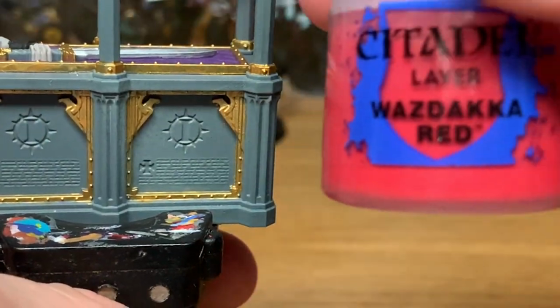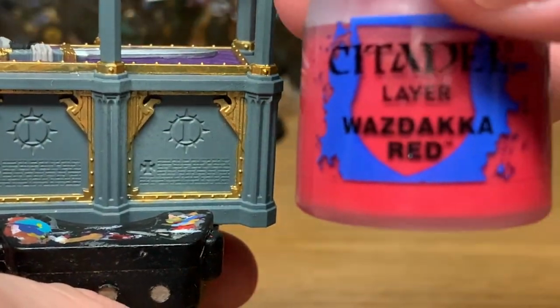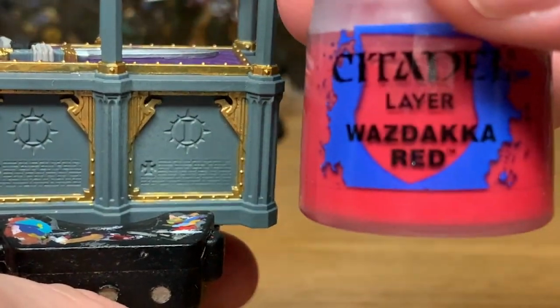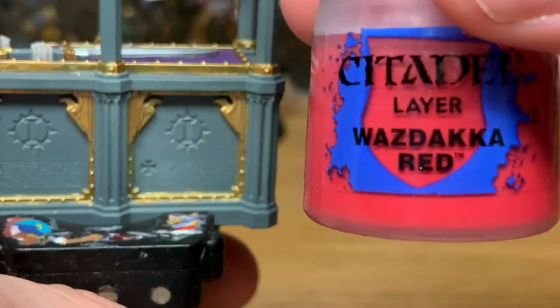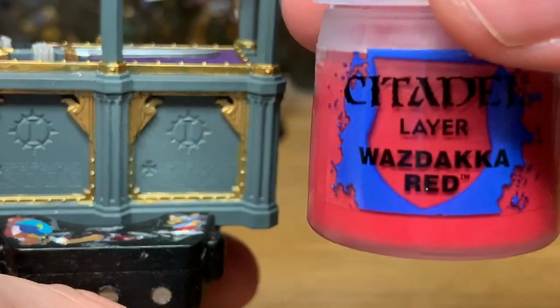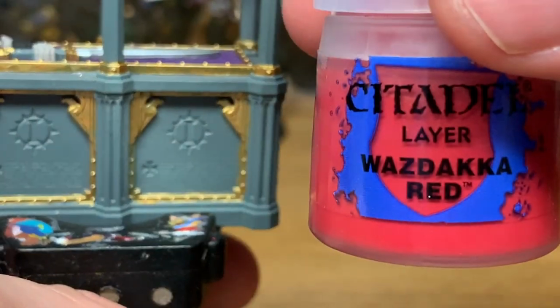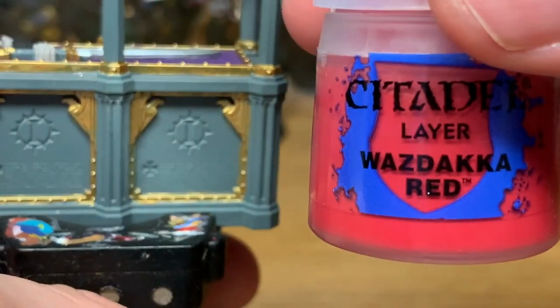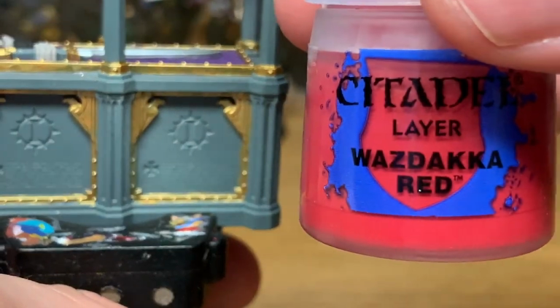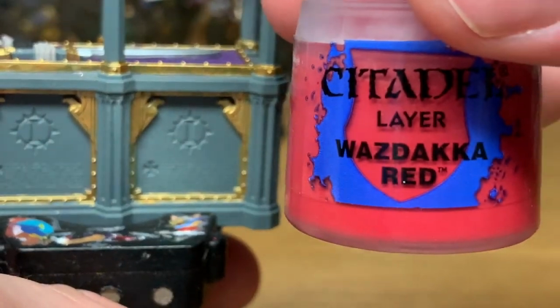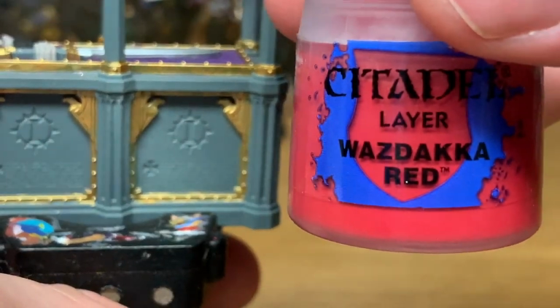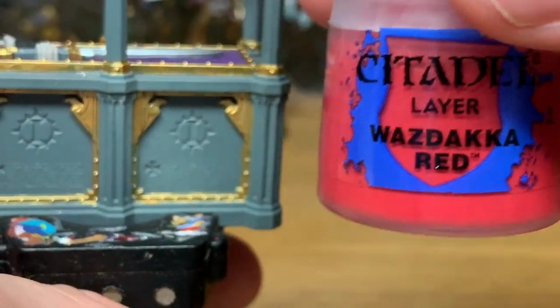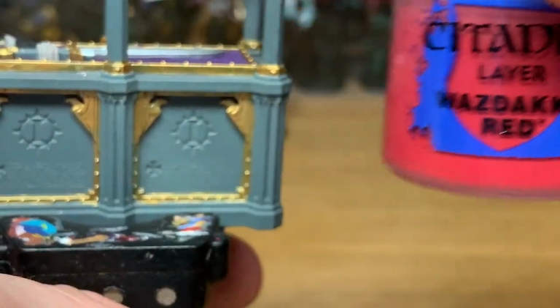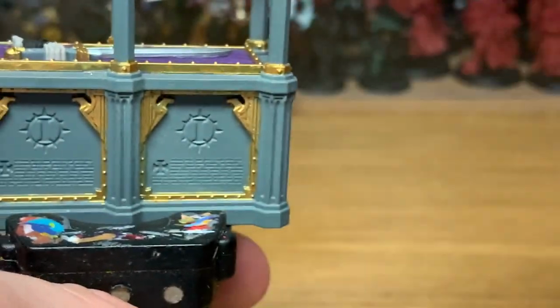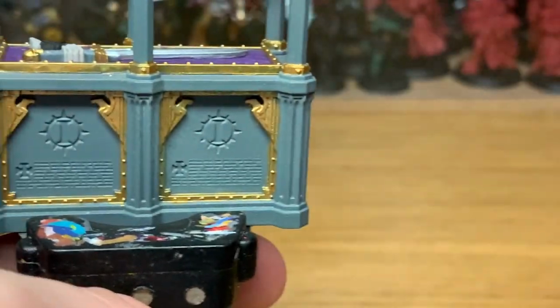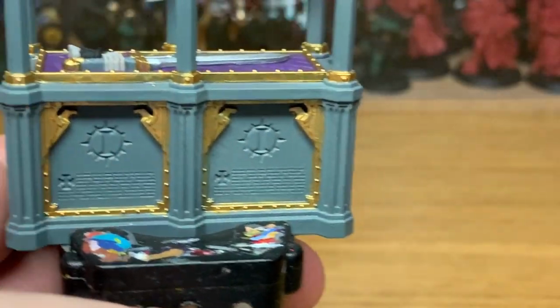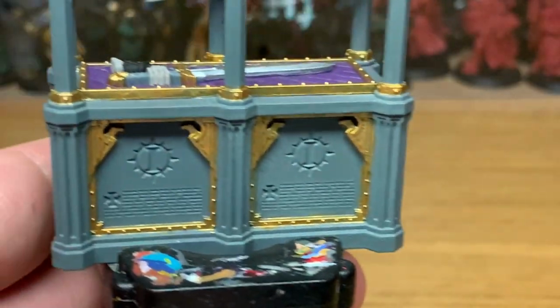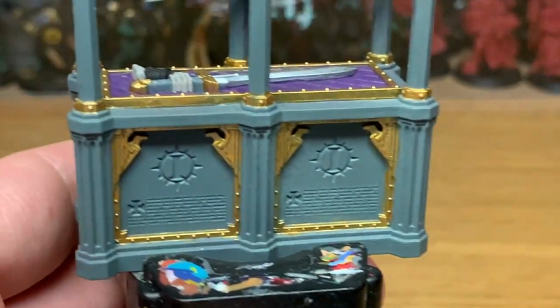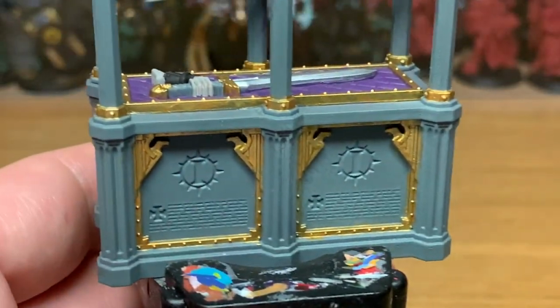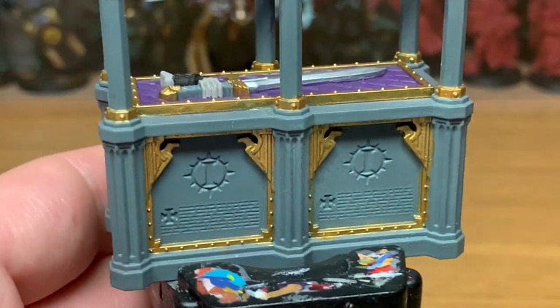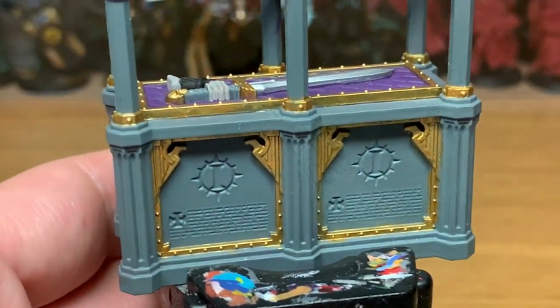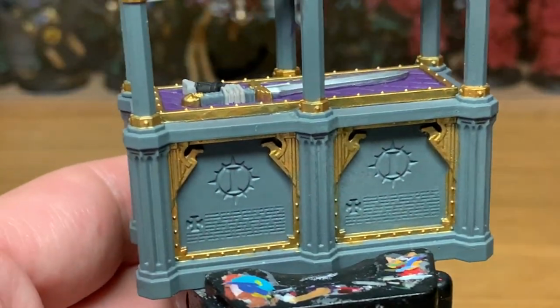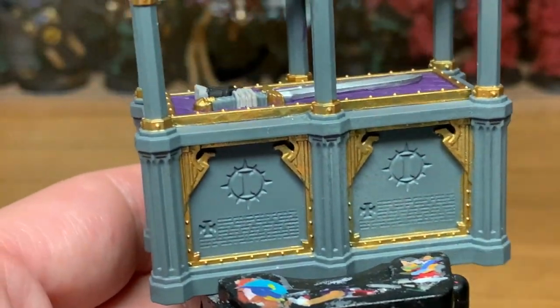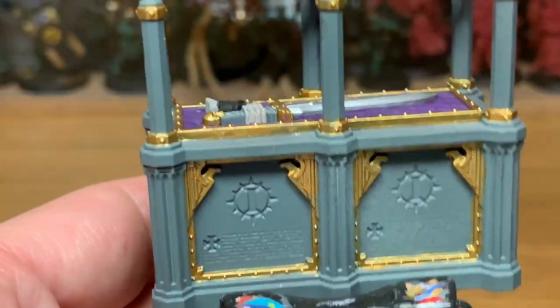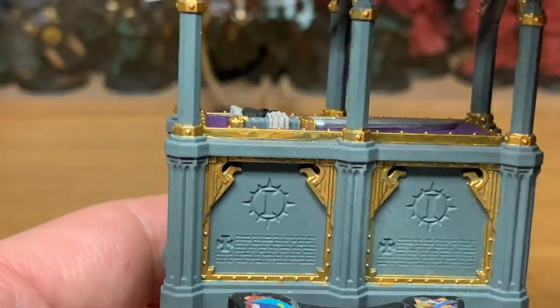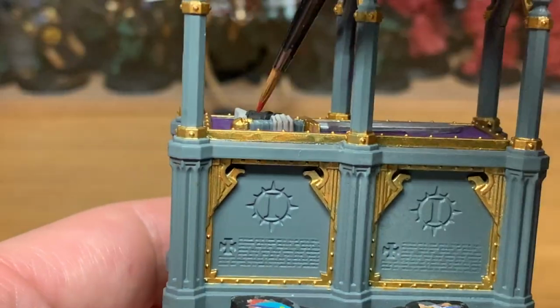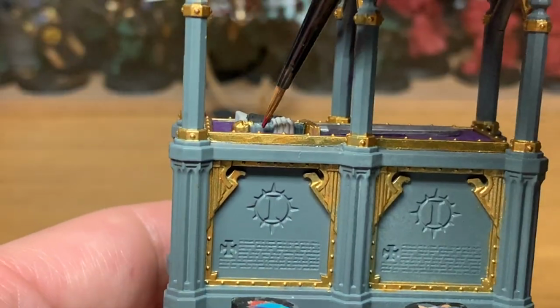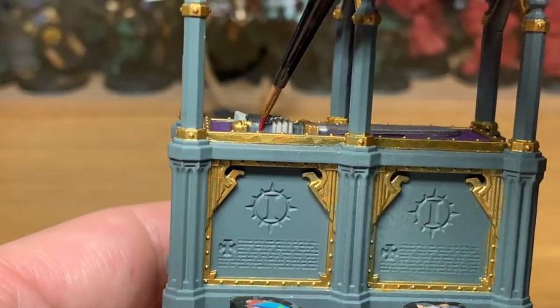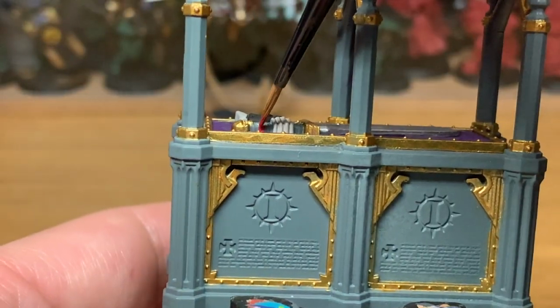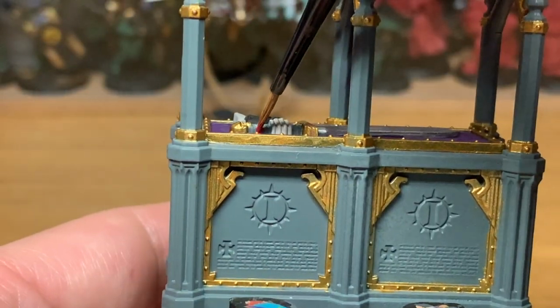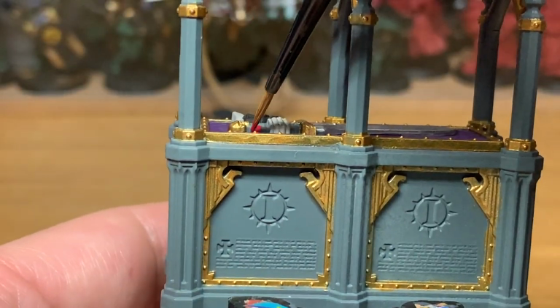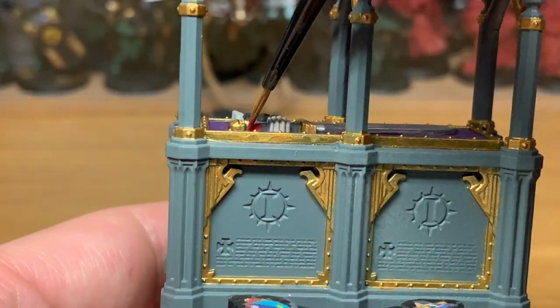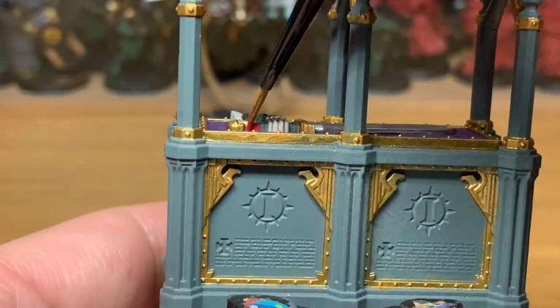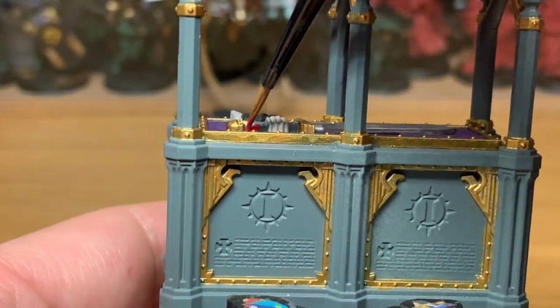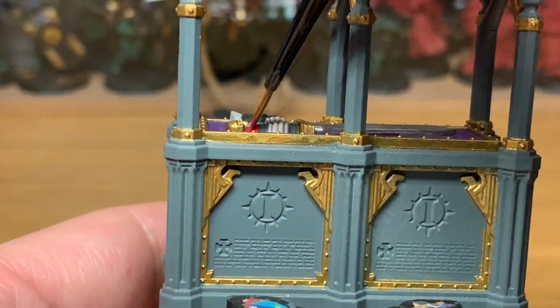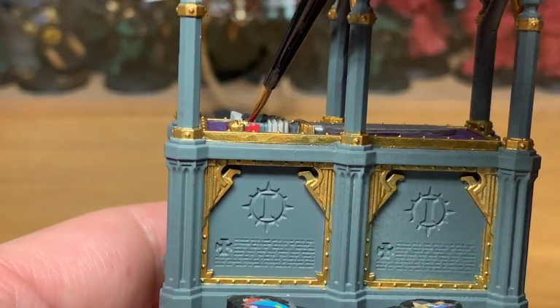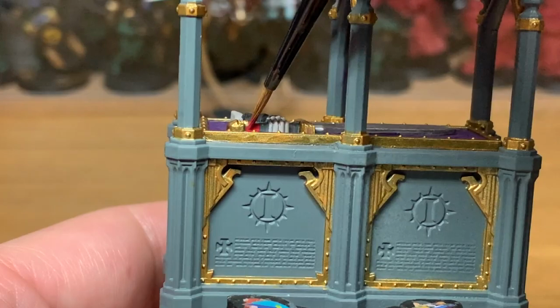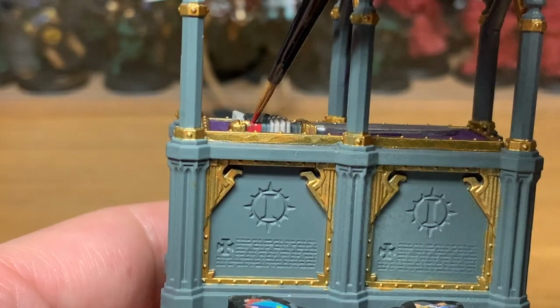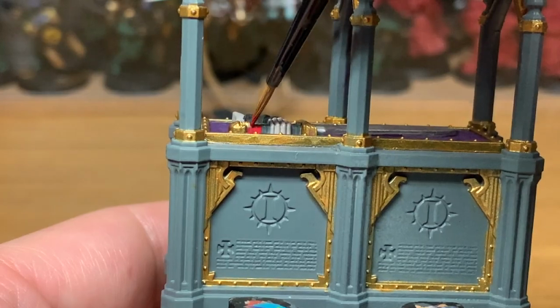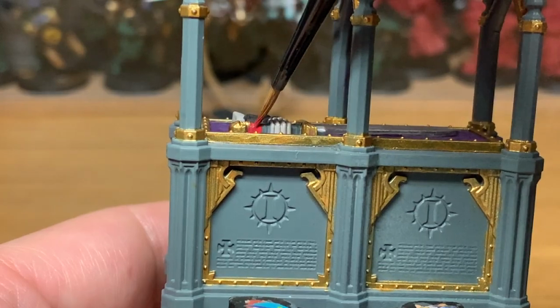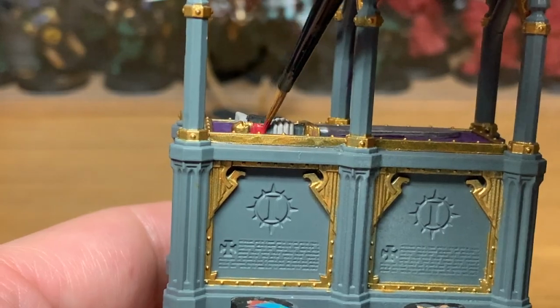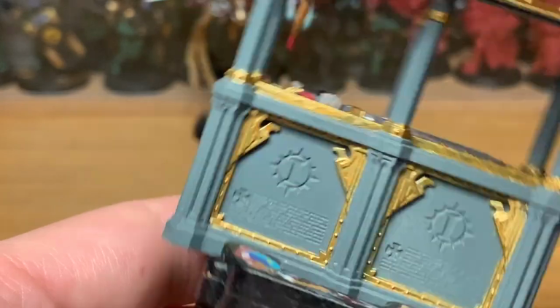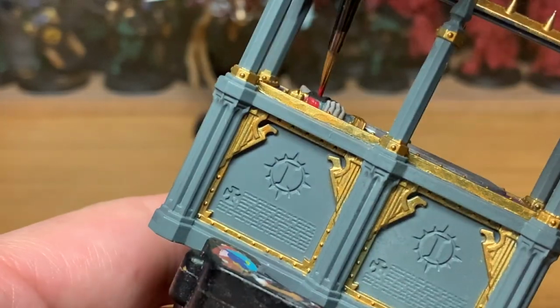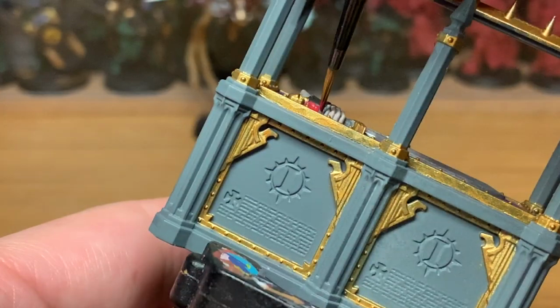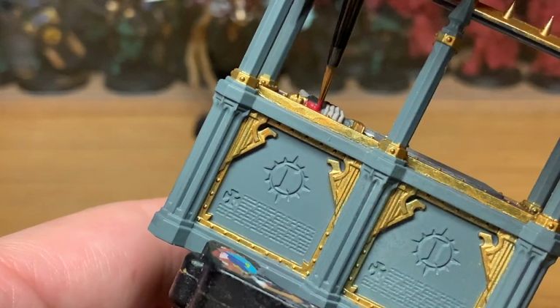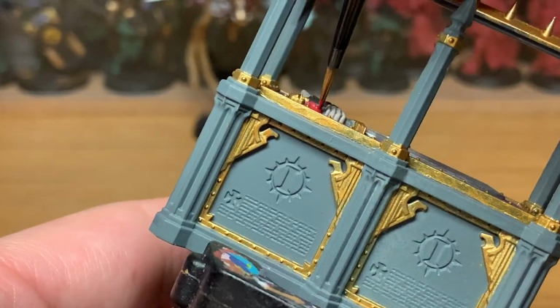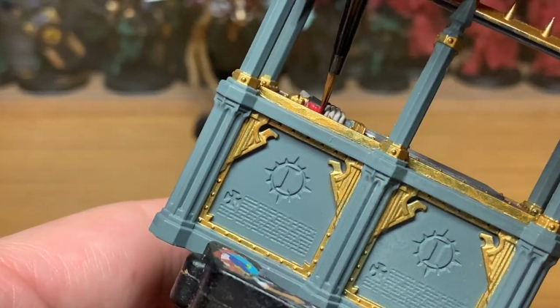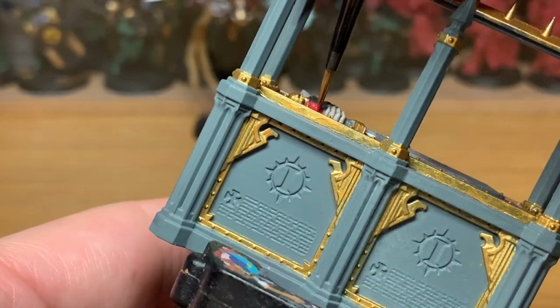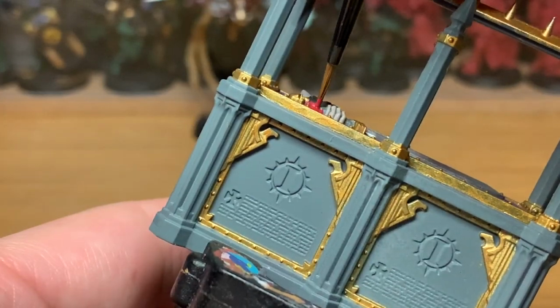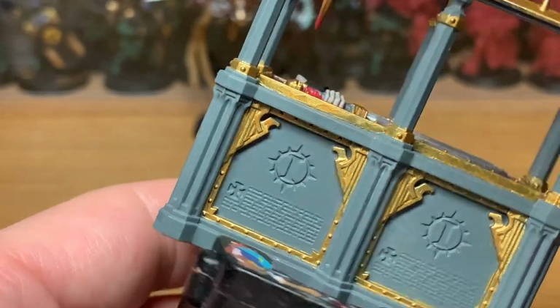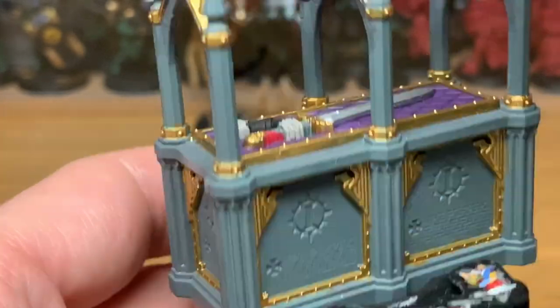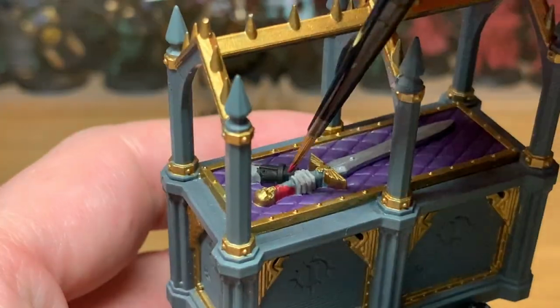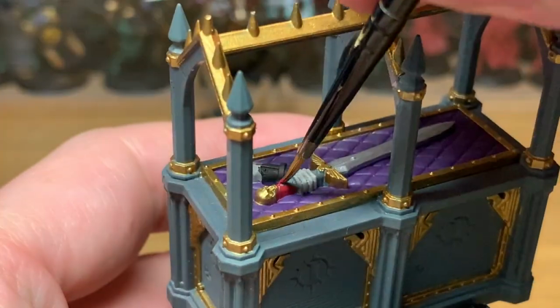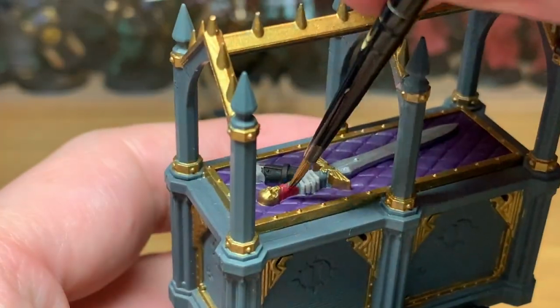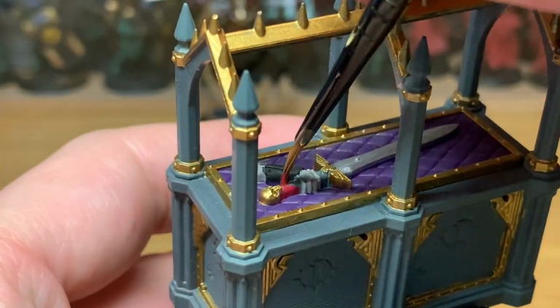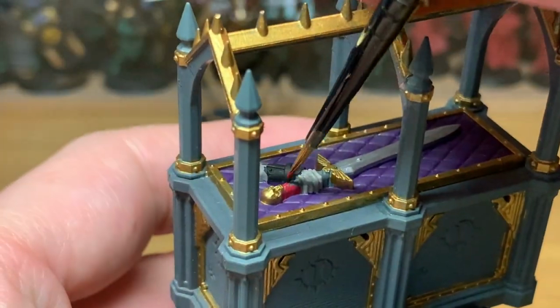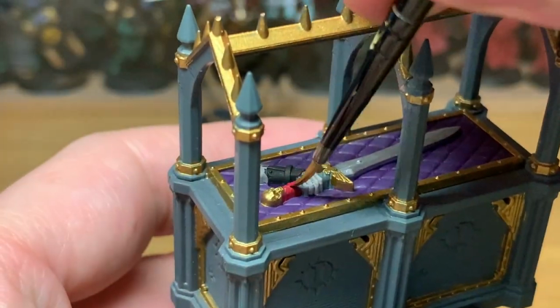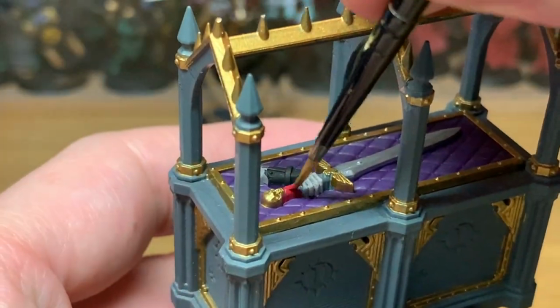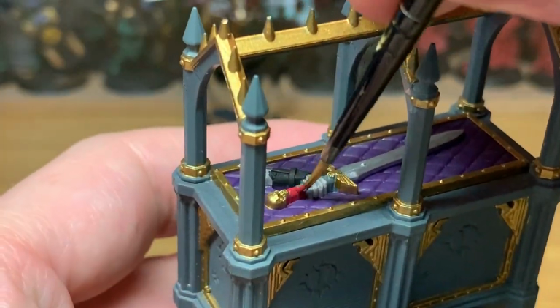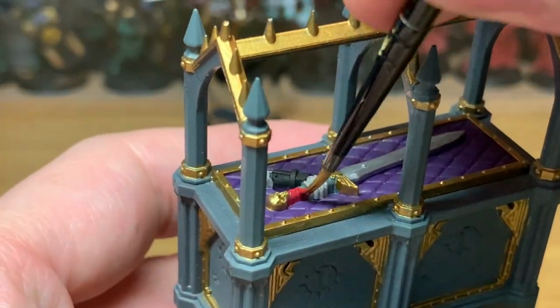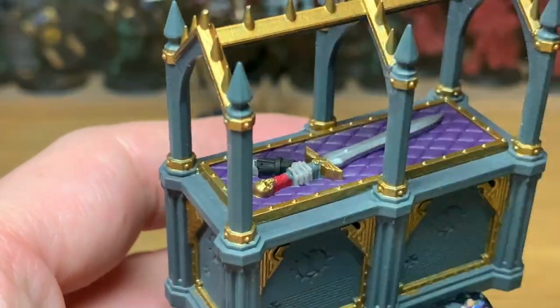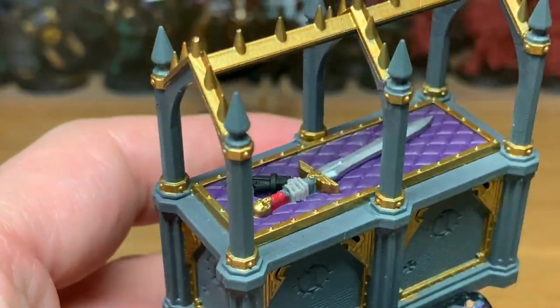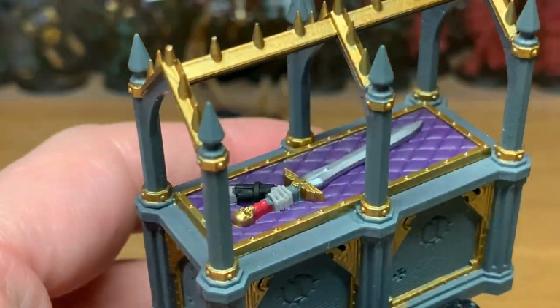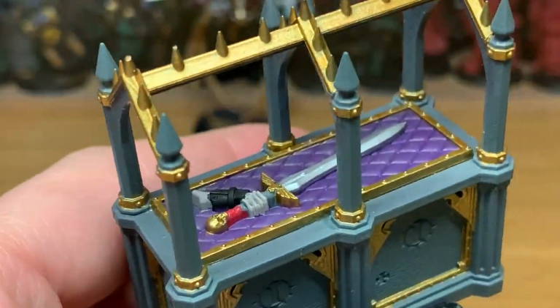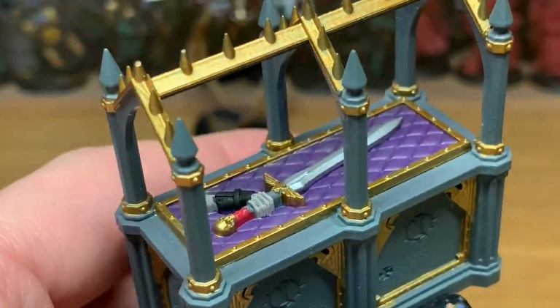The next colour we're using is Citadel Wazdaka Red. We're going to use this to paint the grip on the power sword.